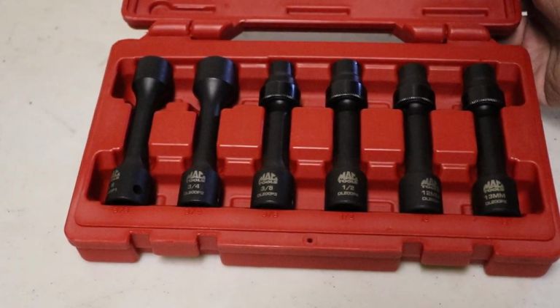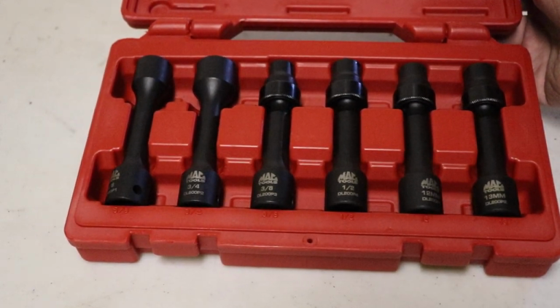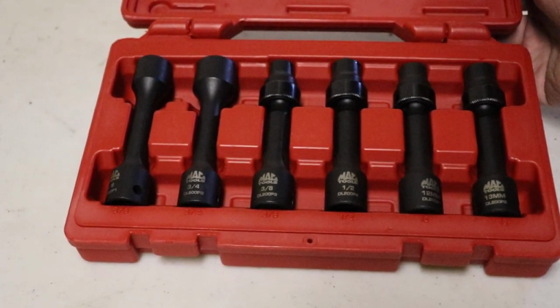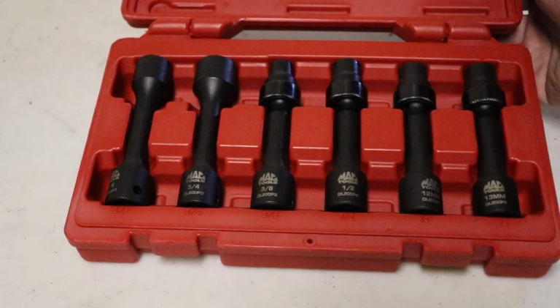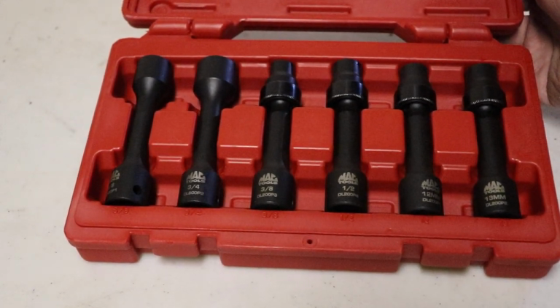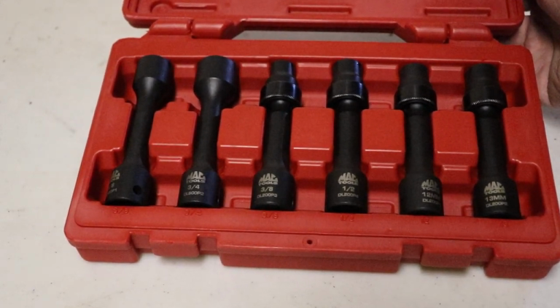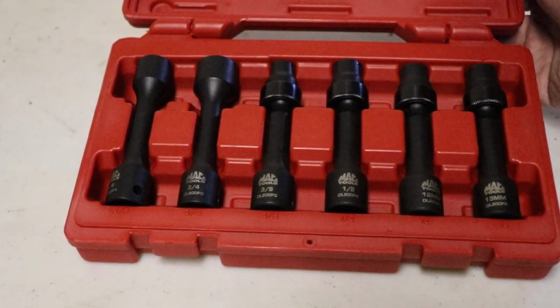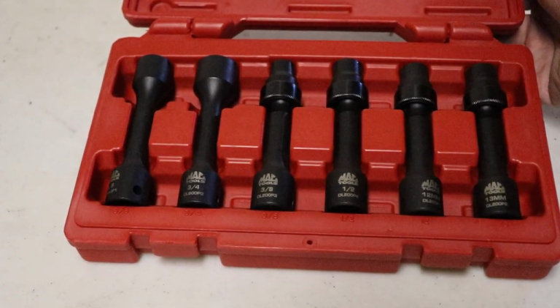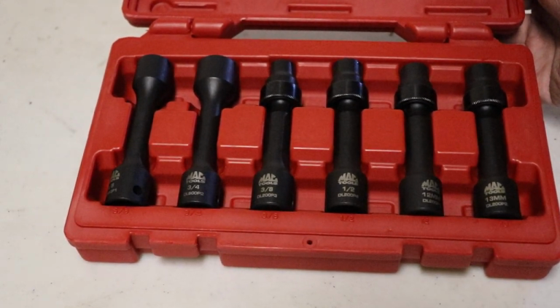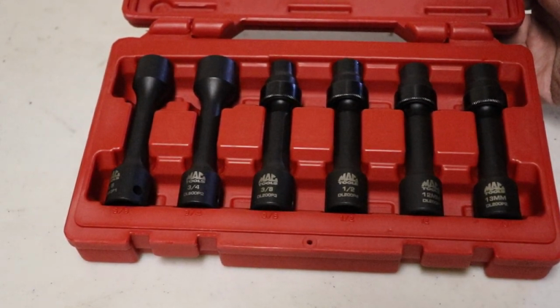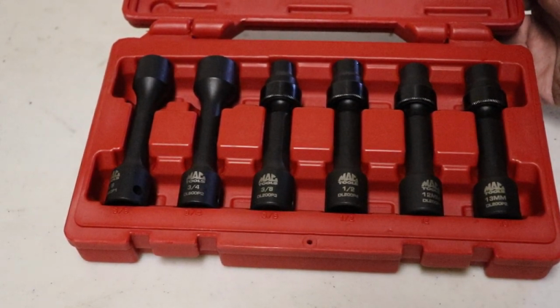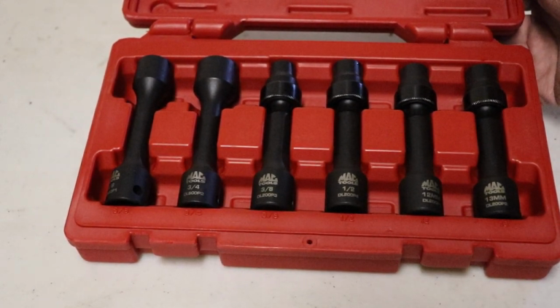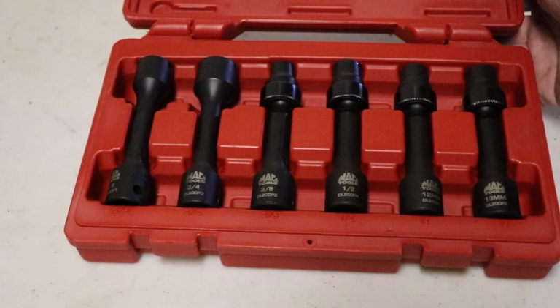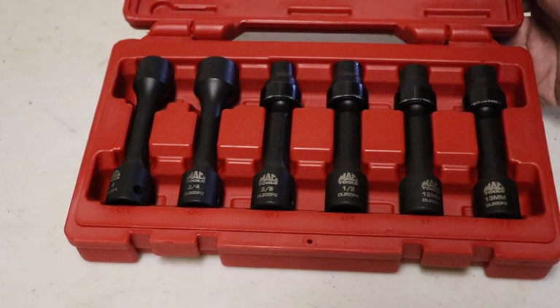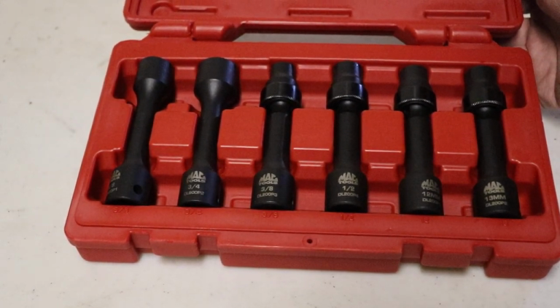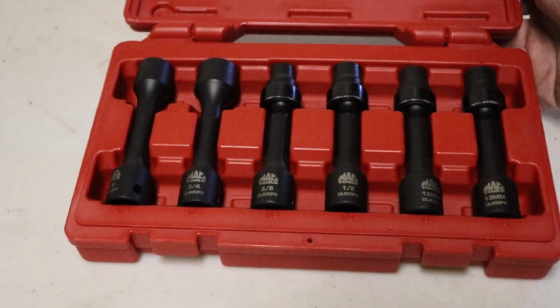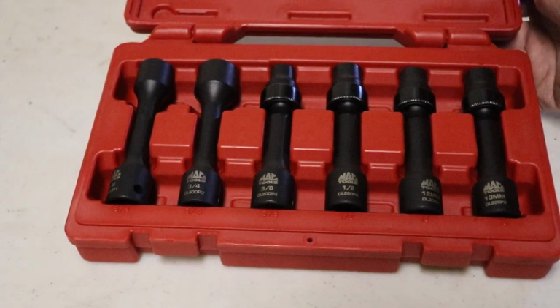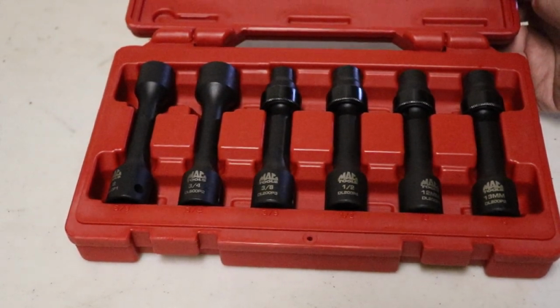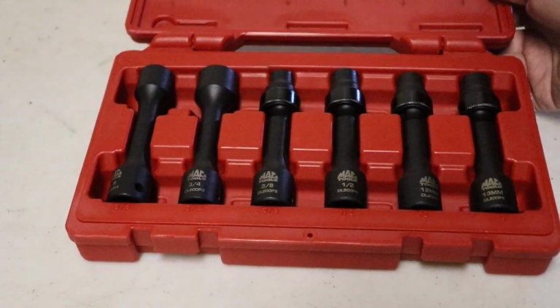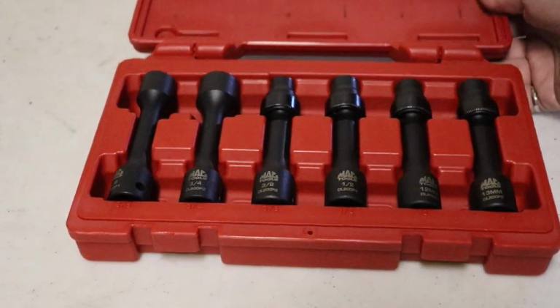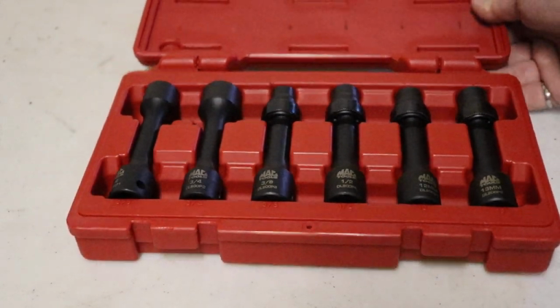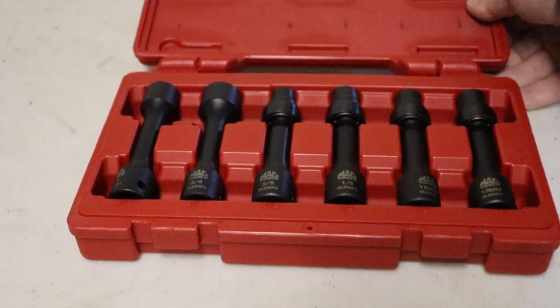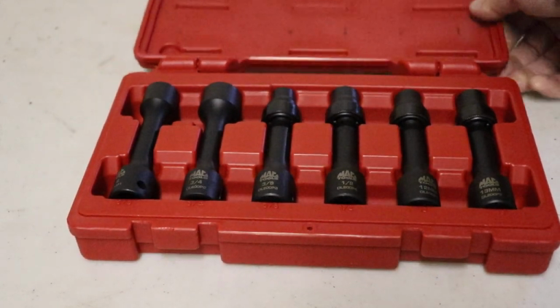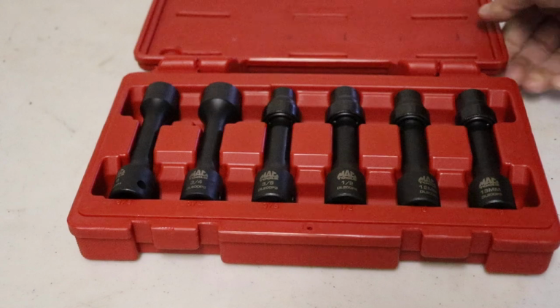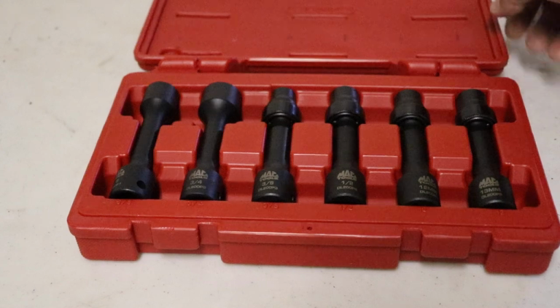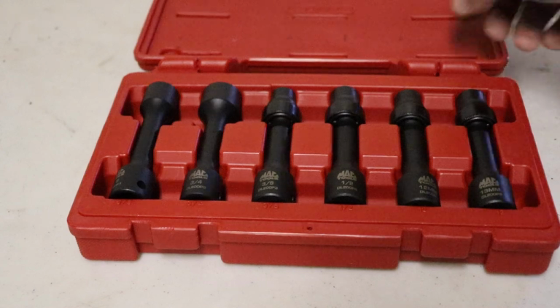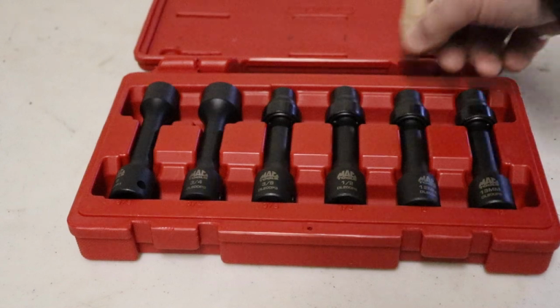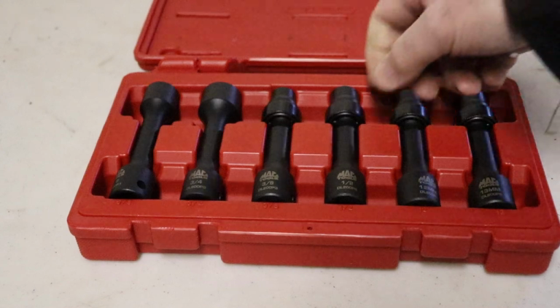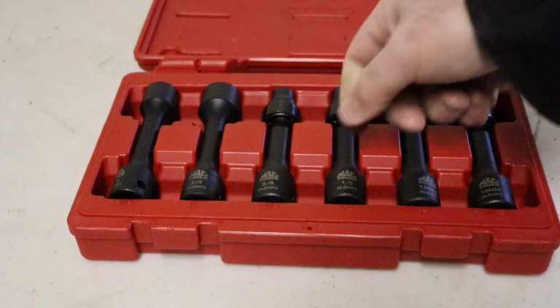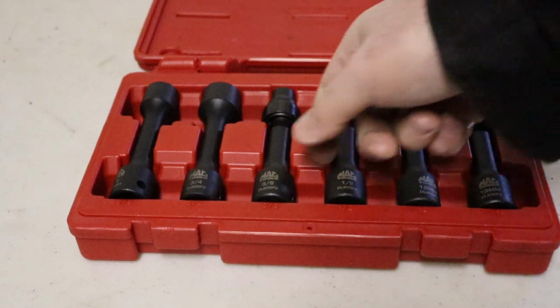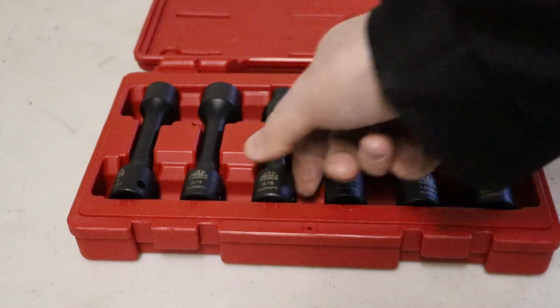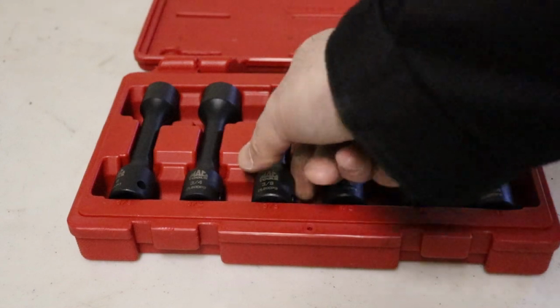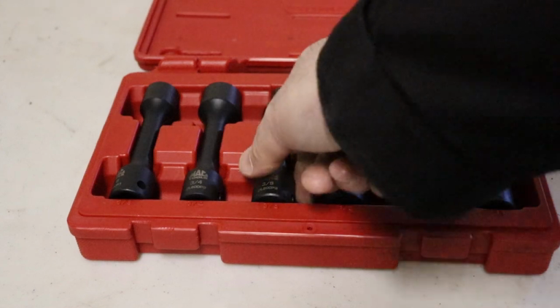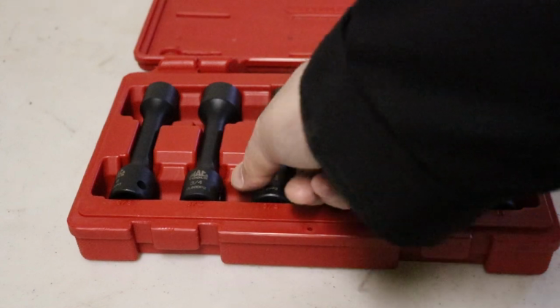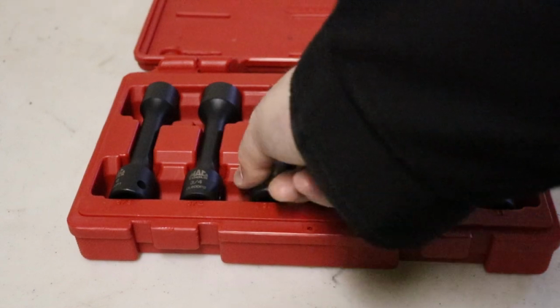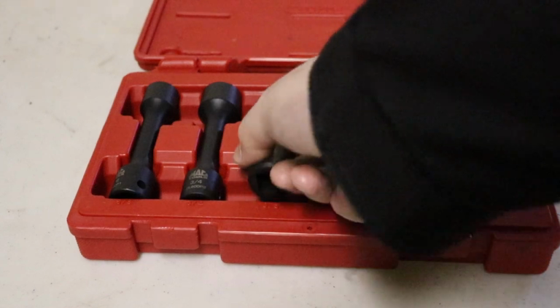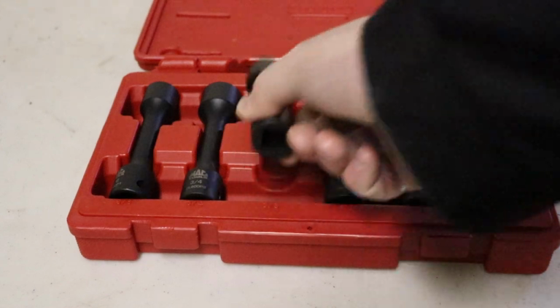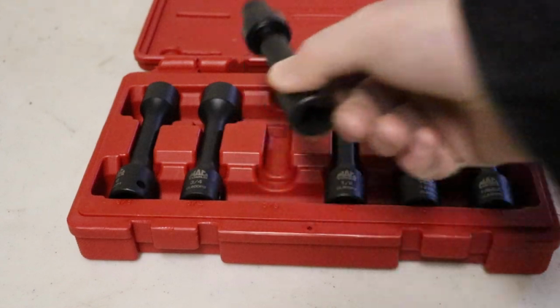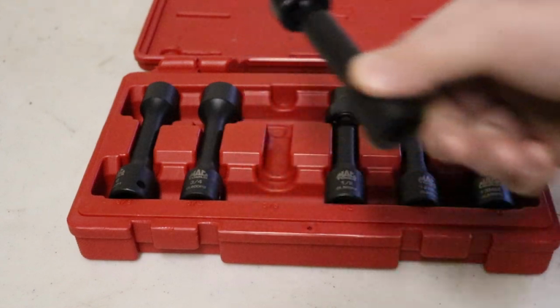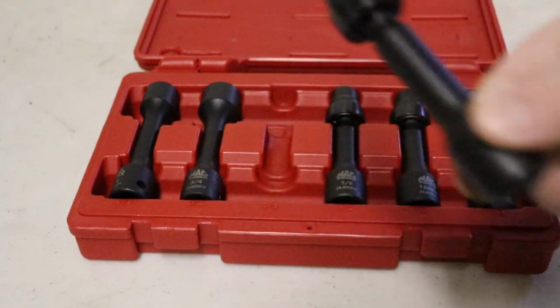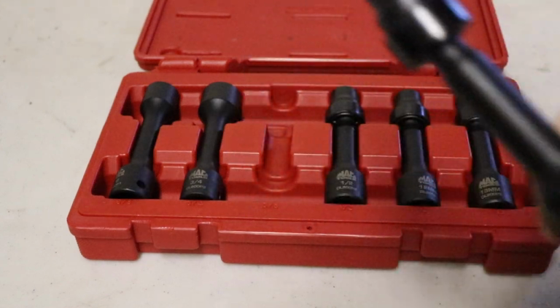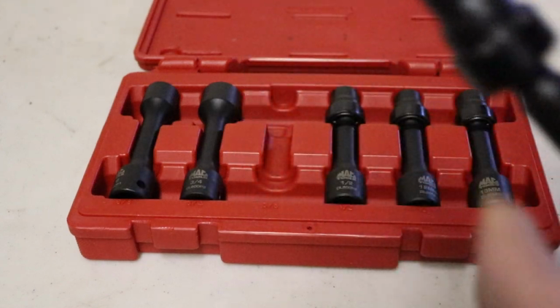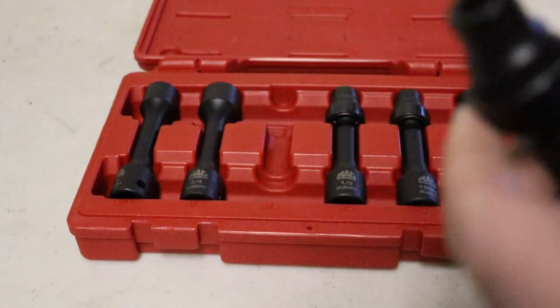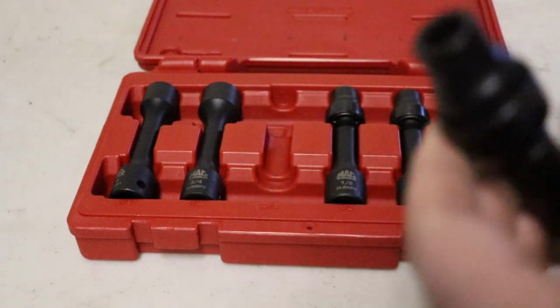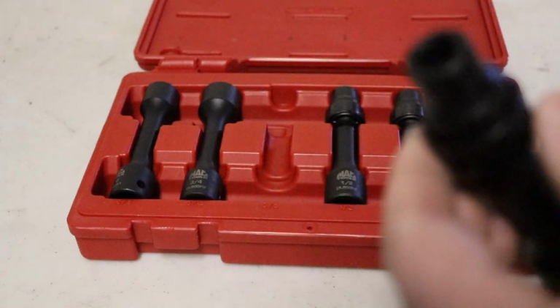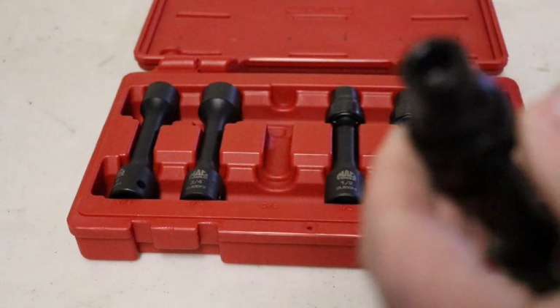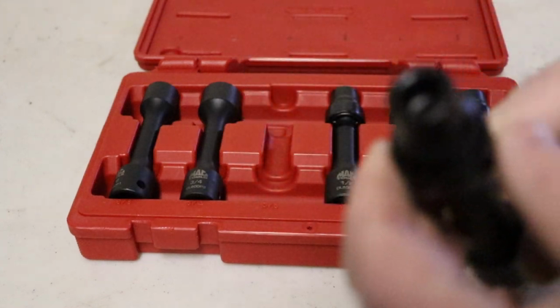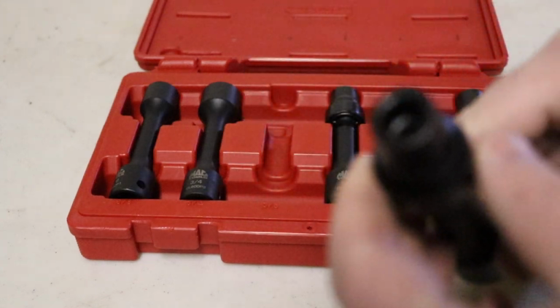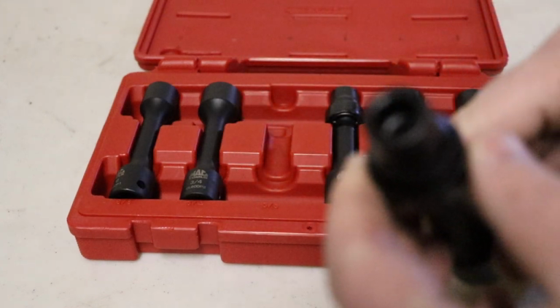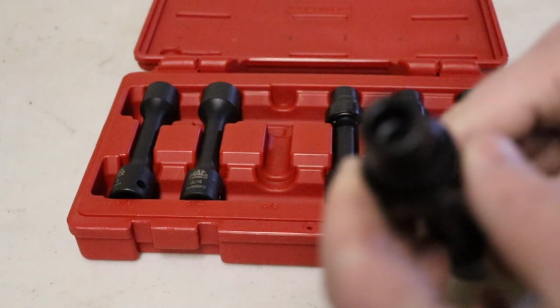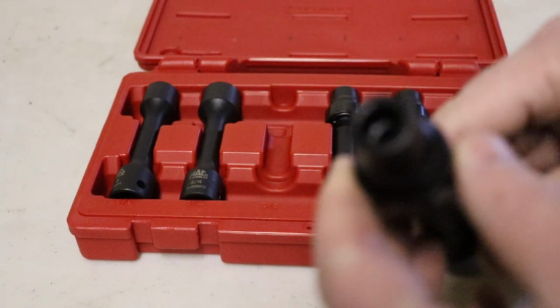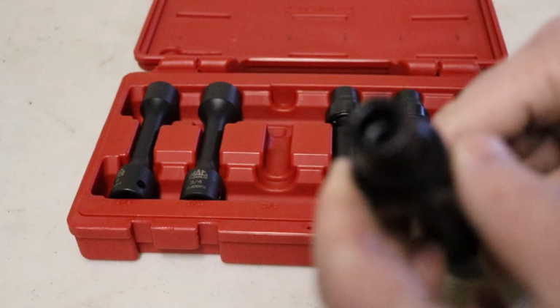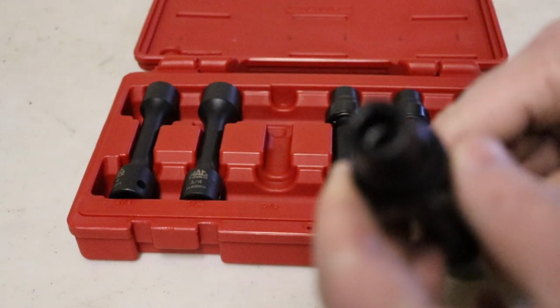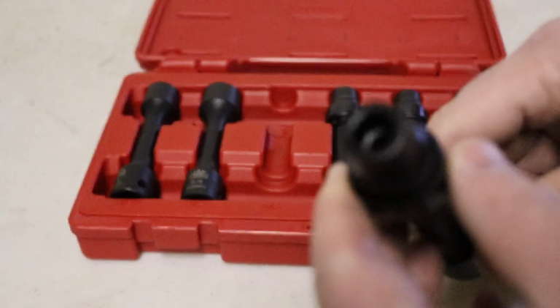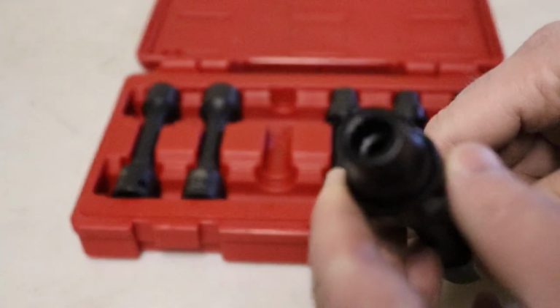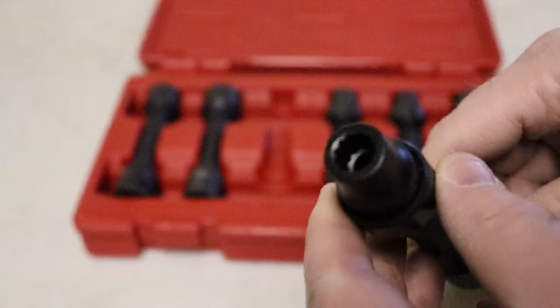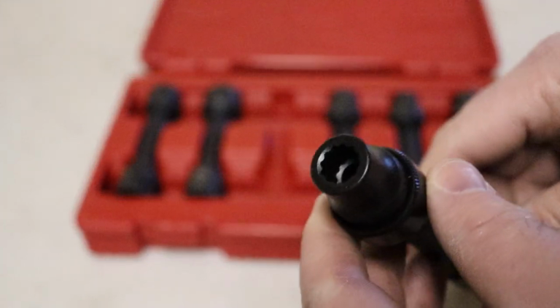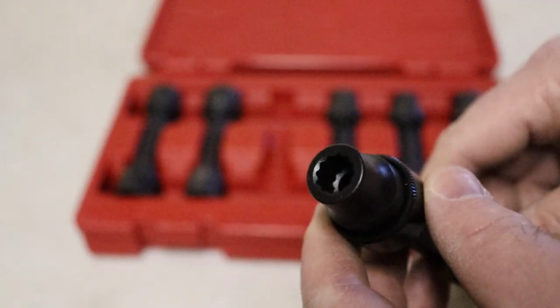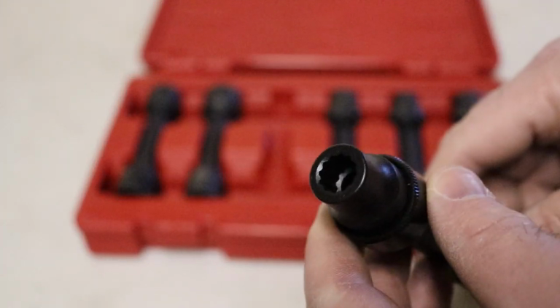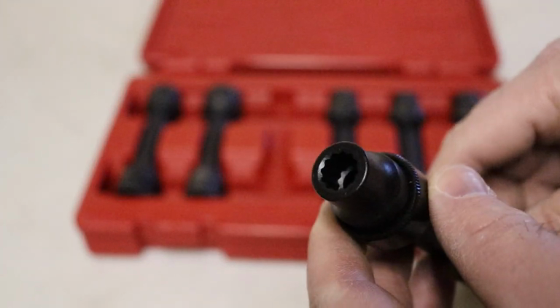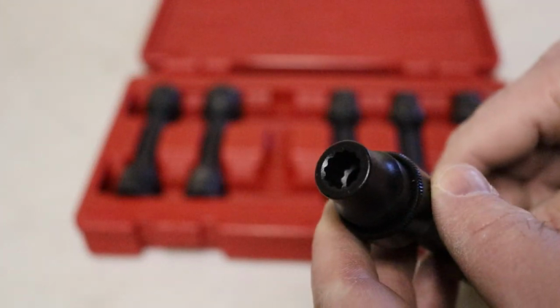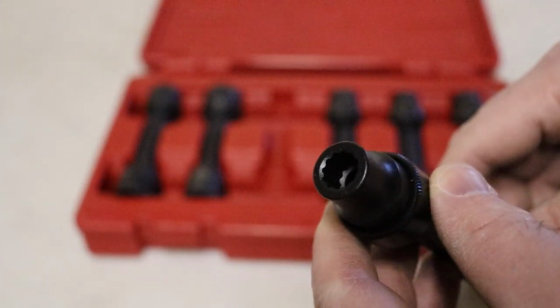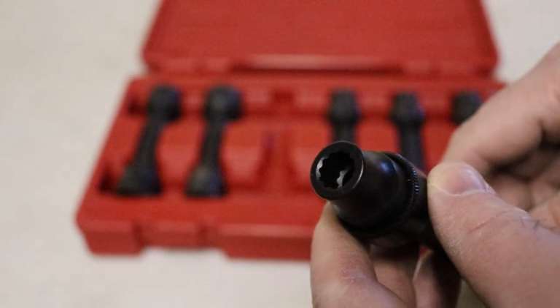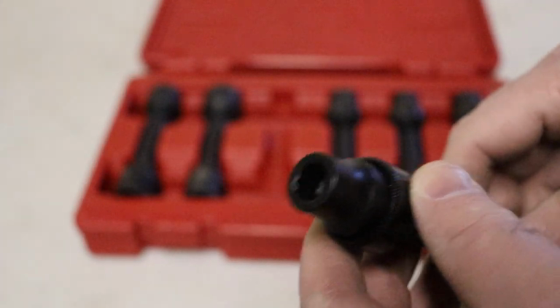And then three-eighths, half, twelve, and thirteen in swivel sockets. They're all twelve-point sockets.